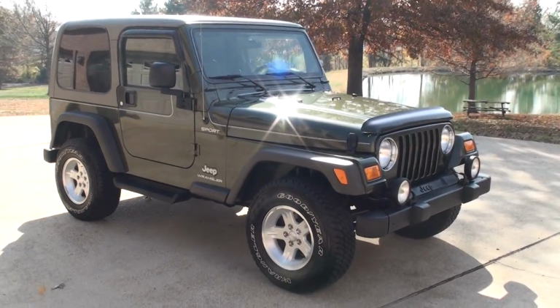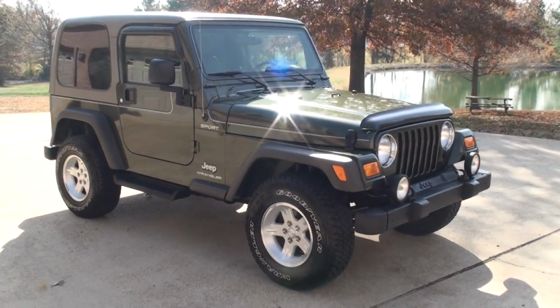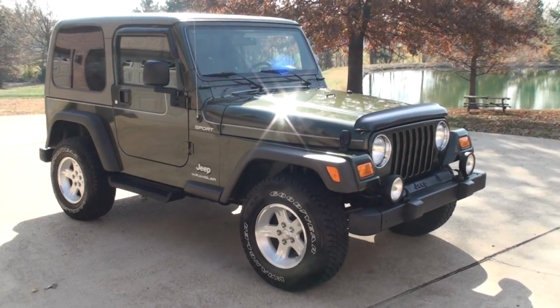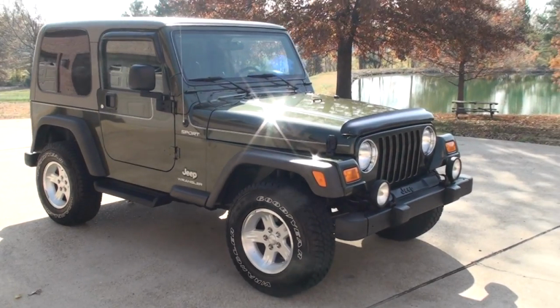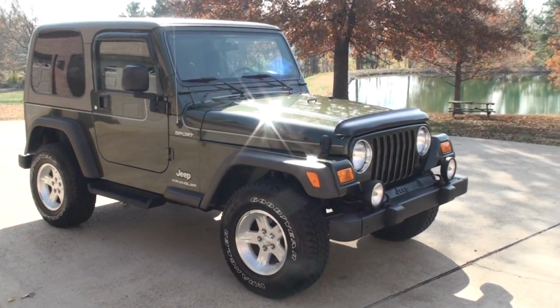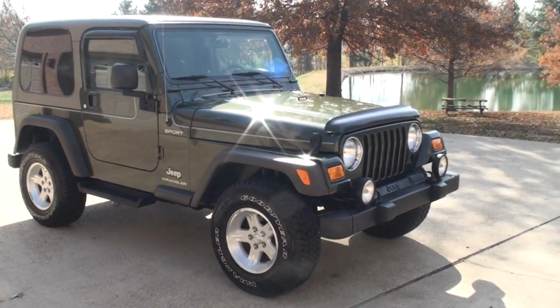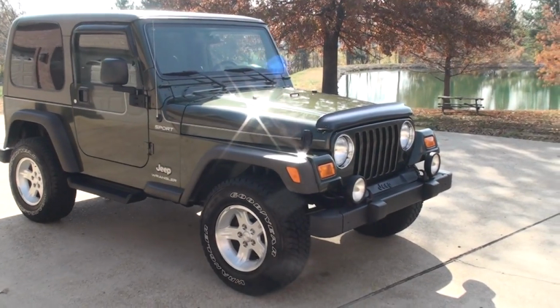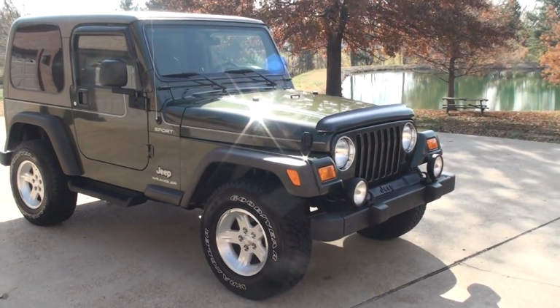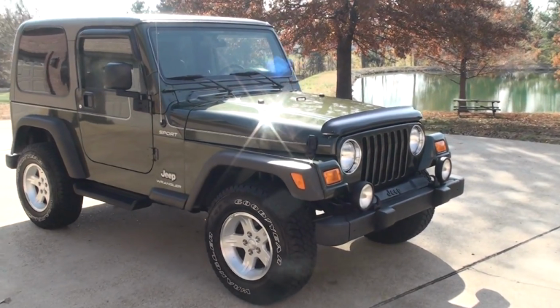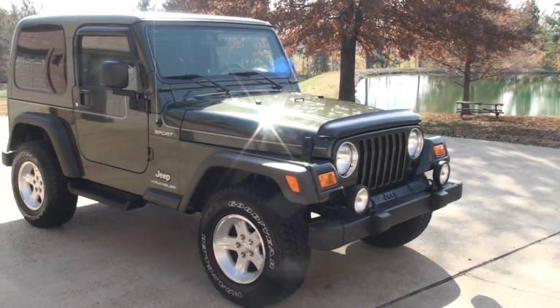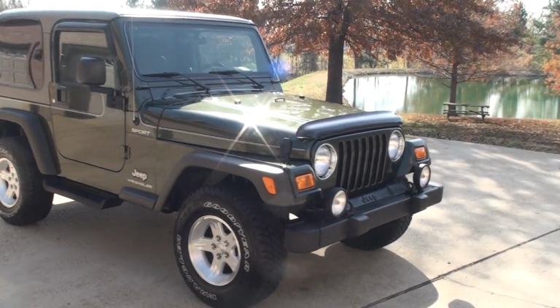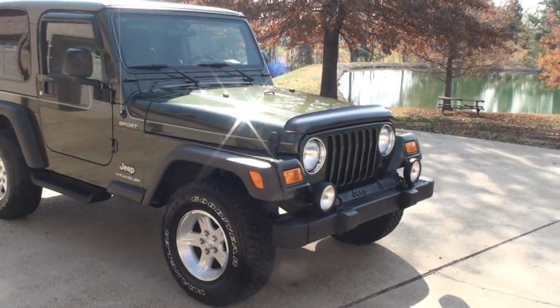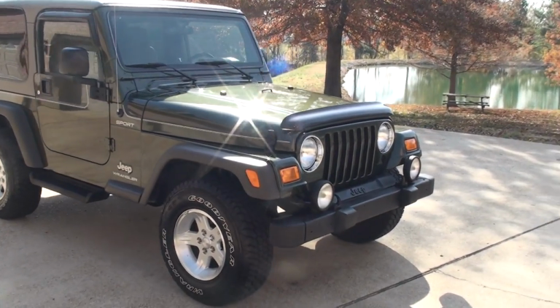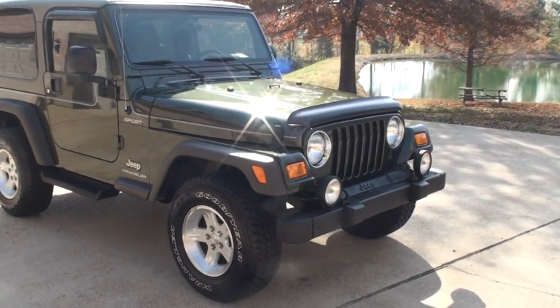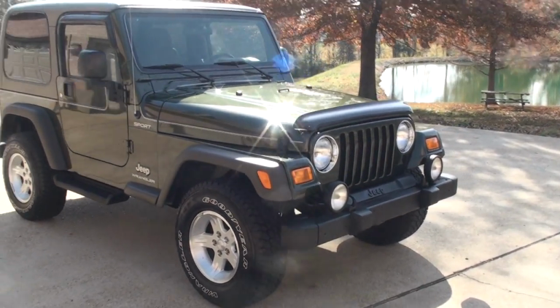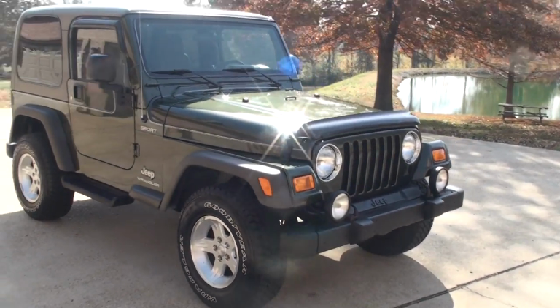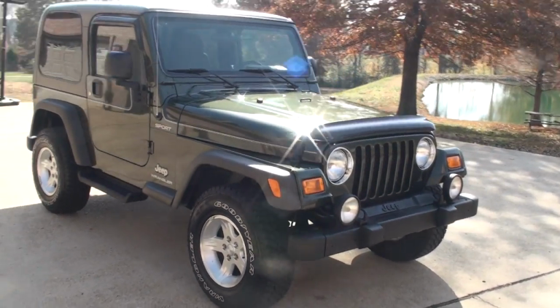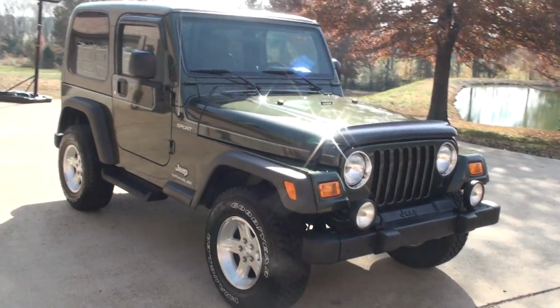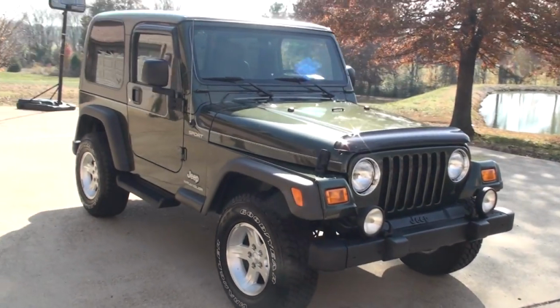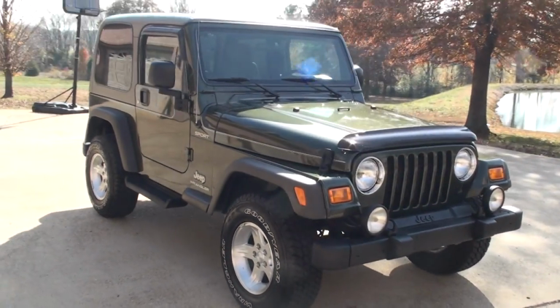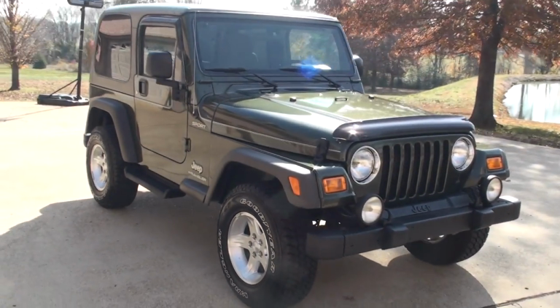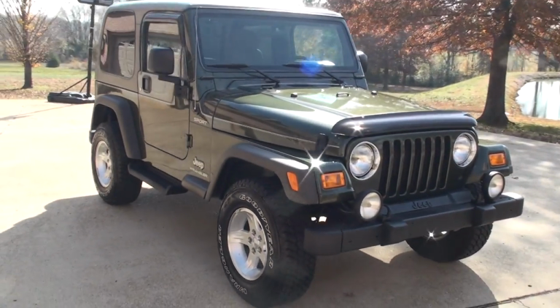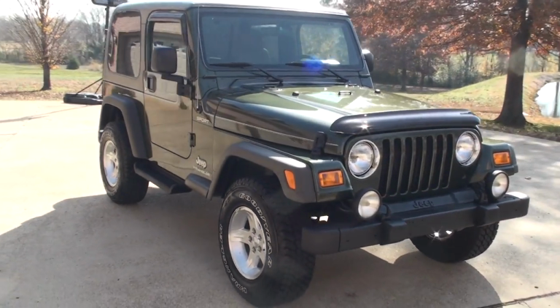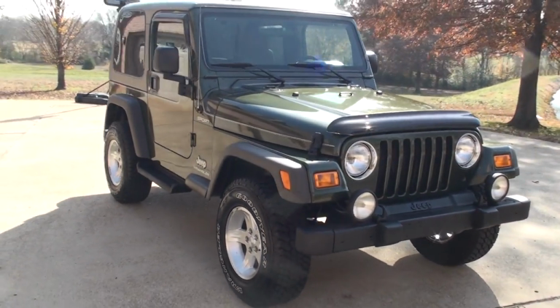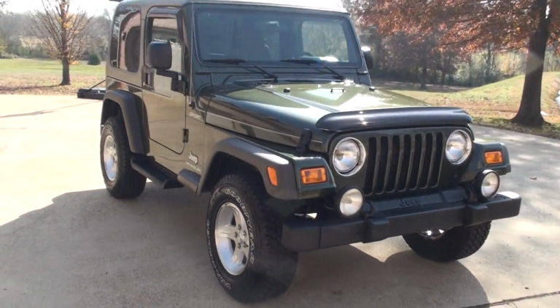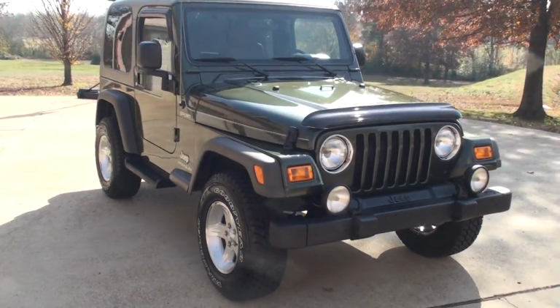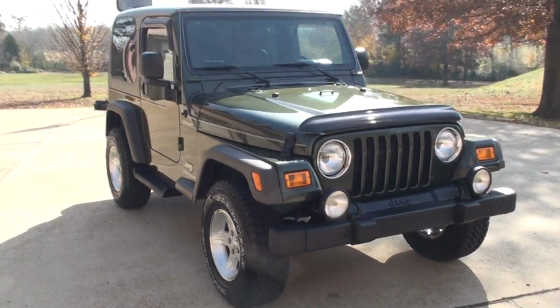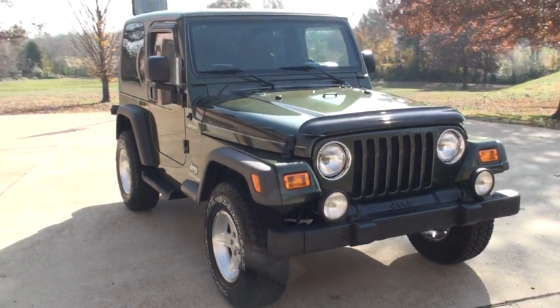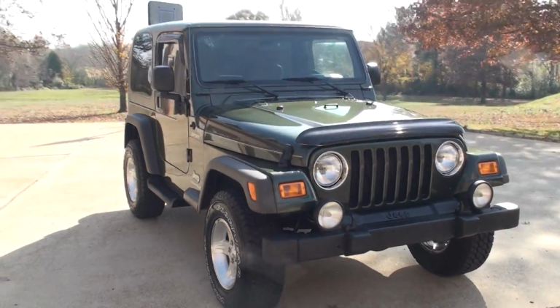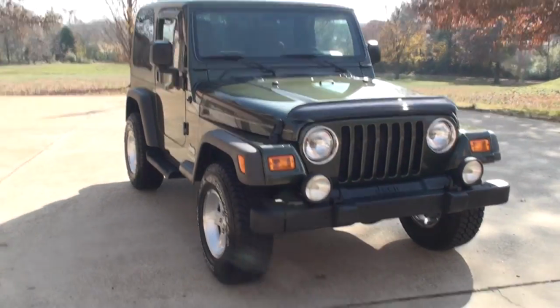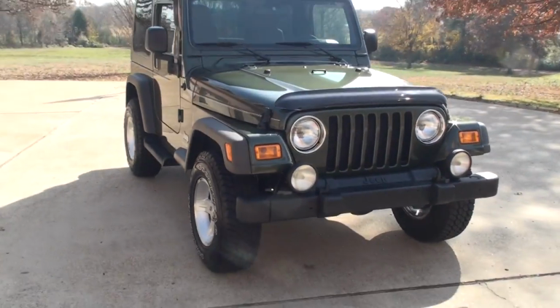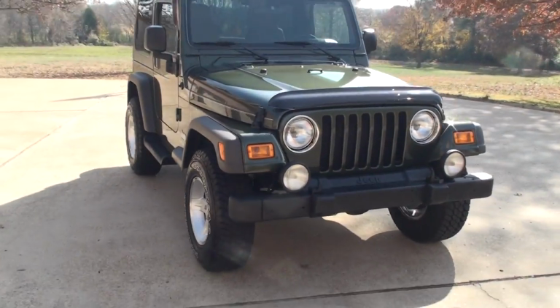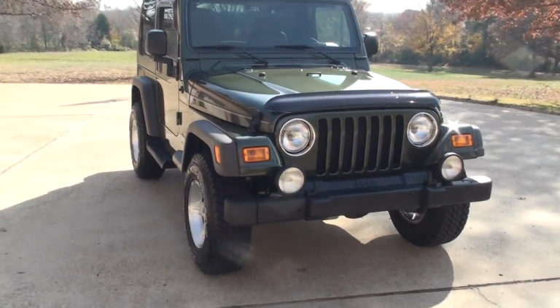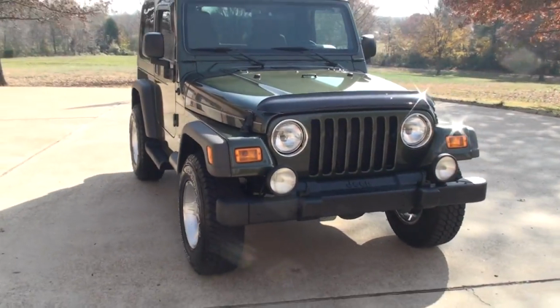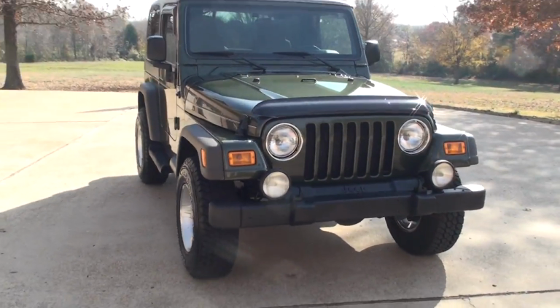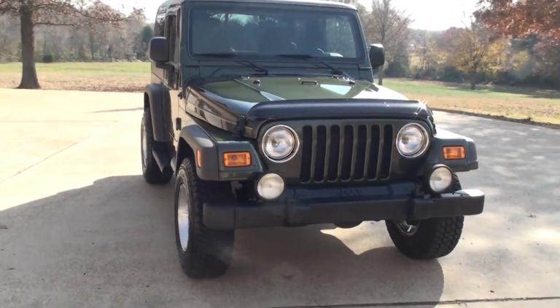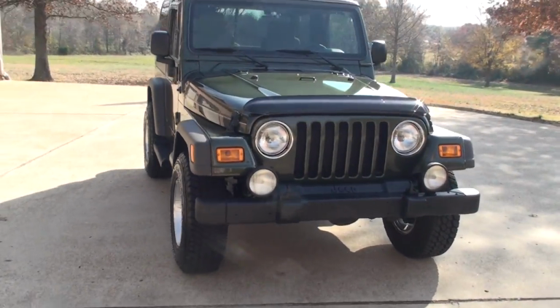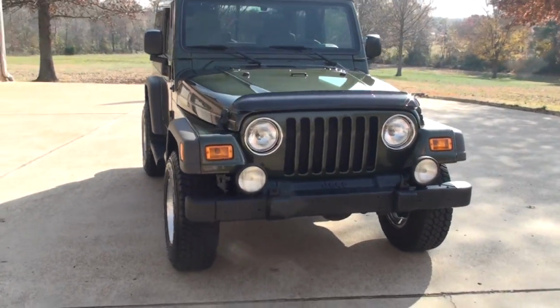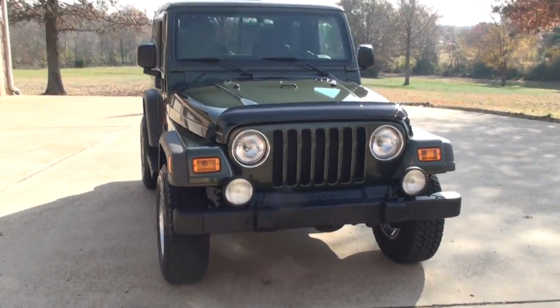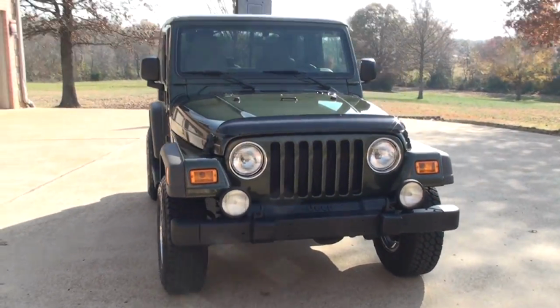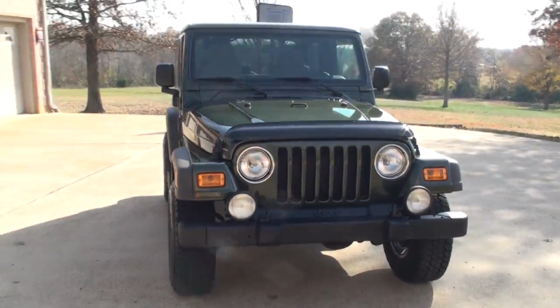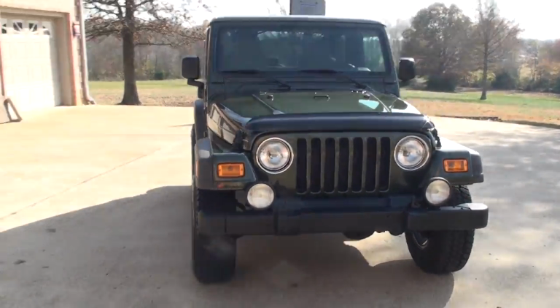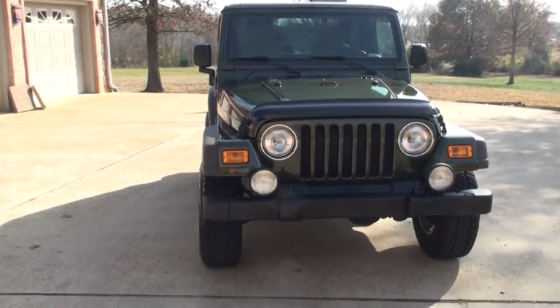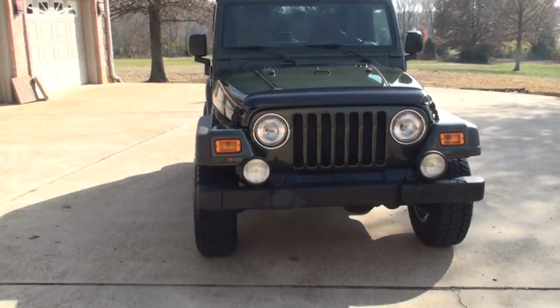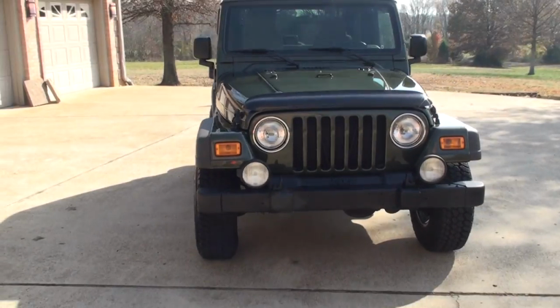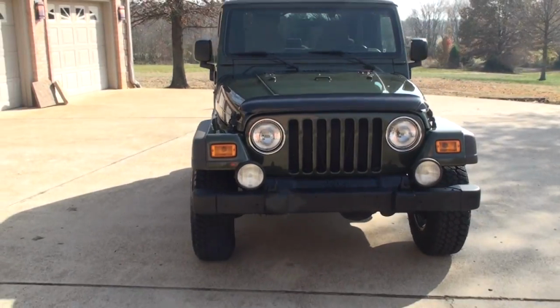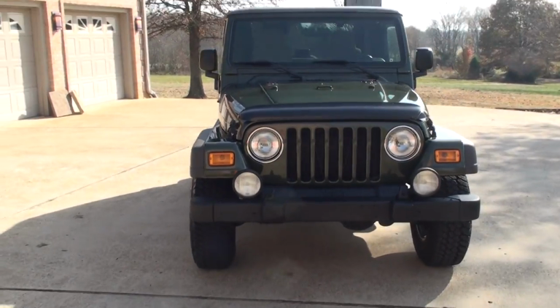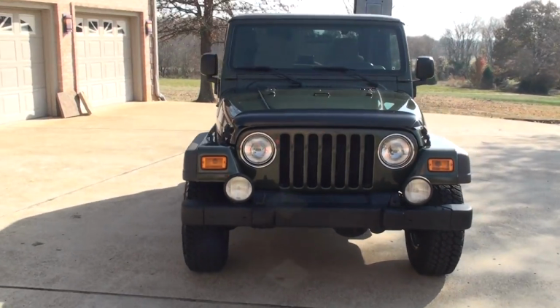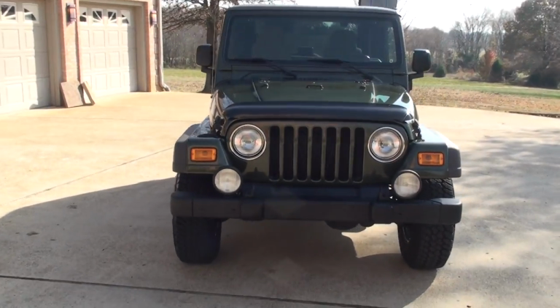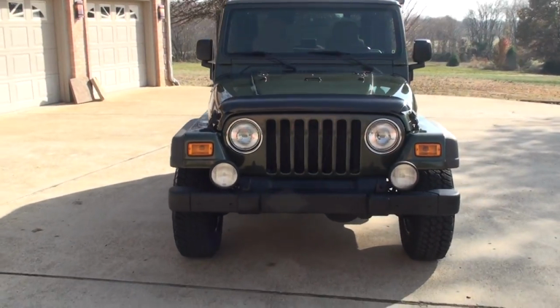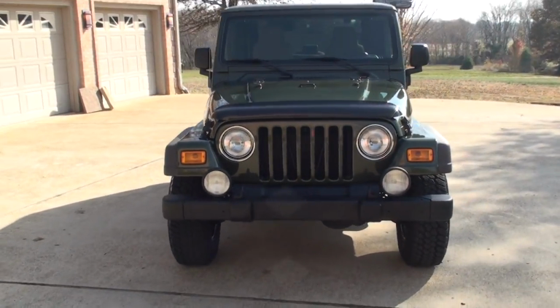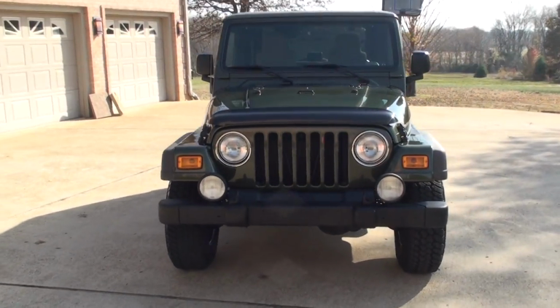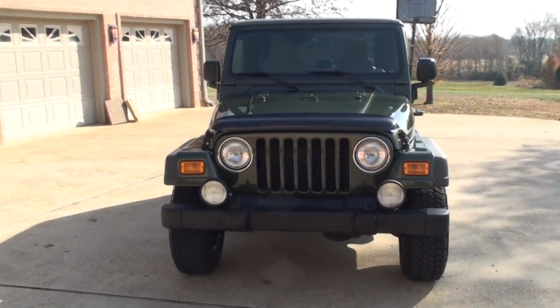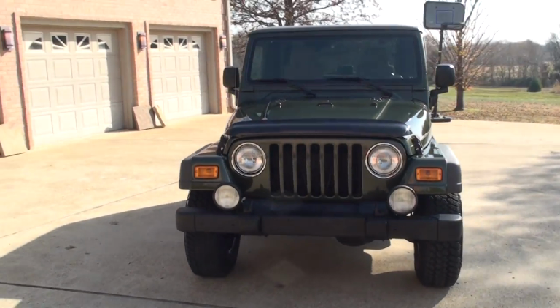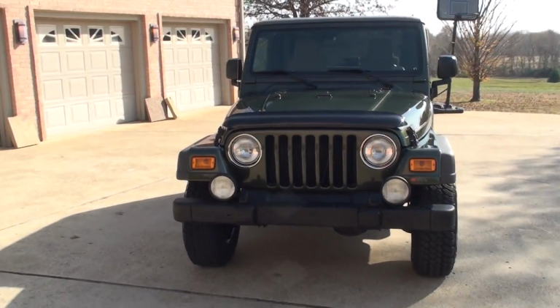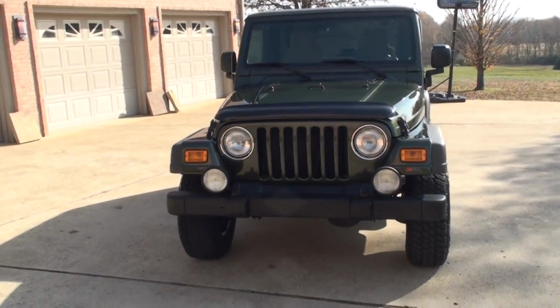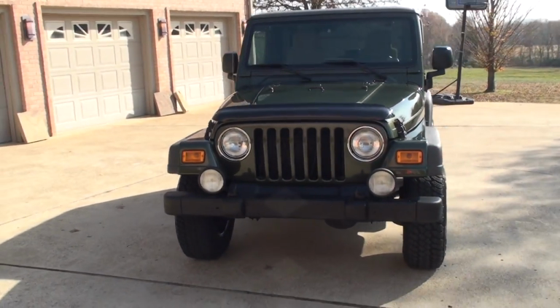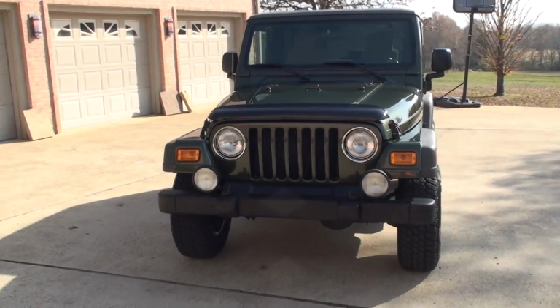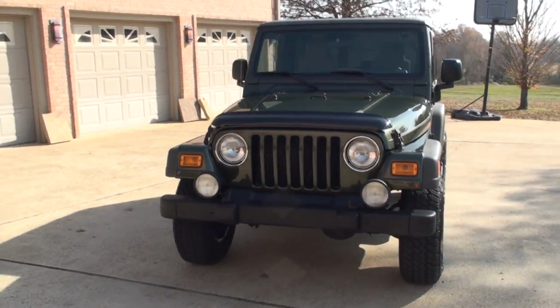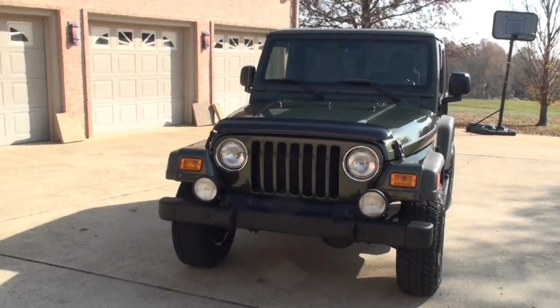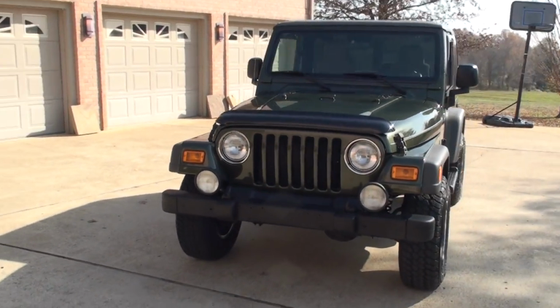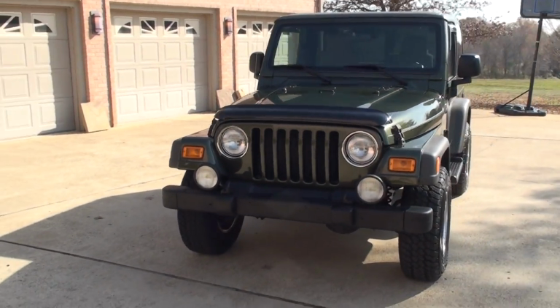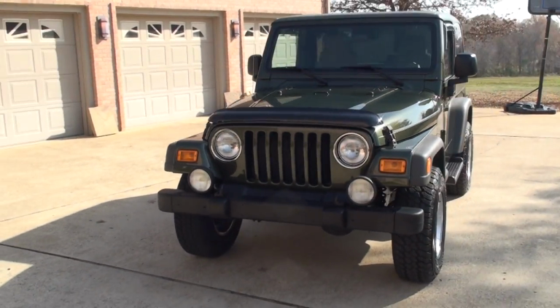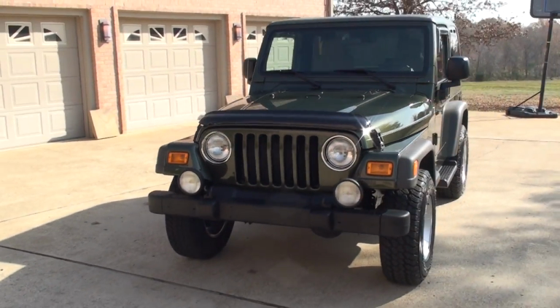Welcome to Sunset Motors. My name is Frank Girard. This is a 2006 Jeep Wrangler.